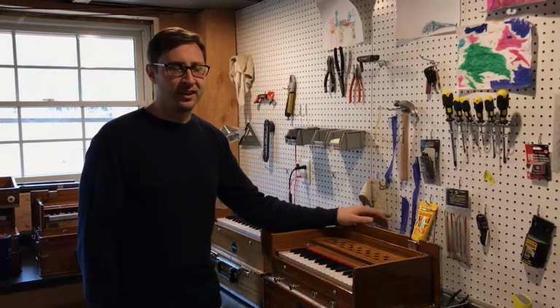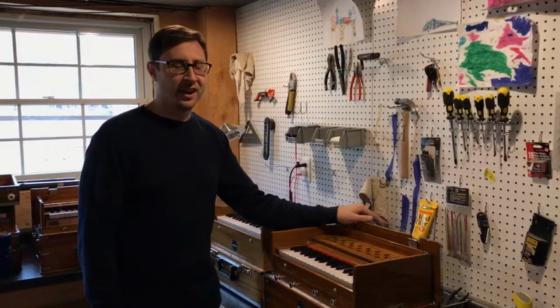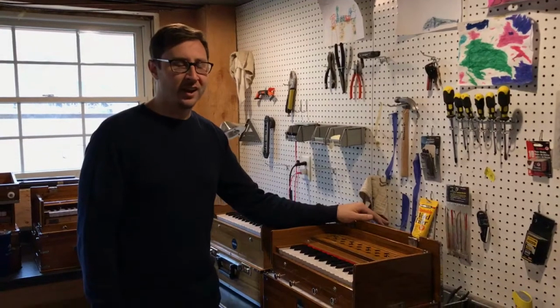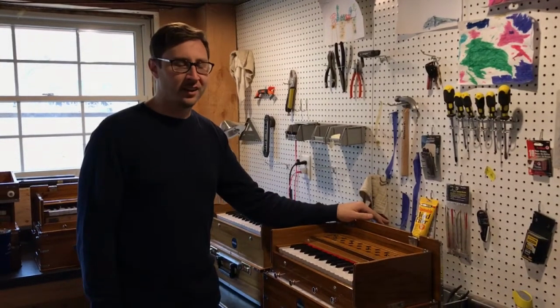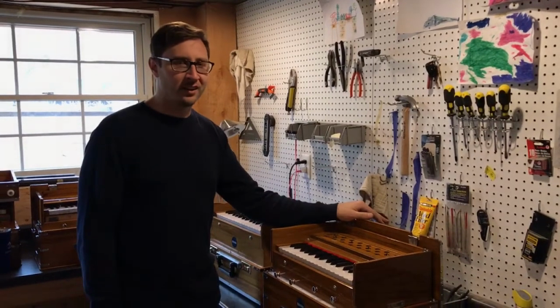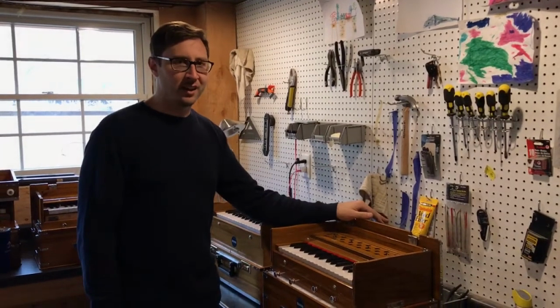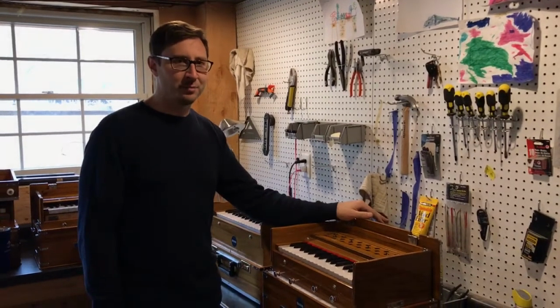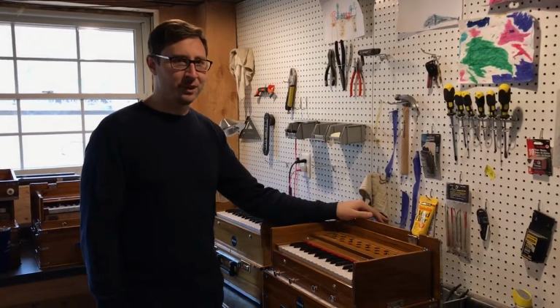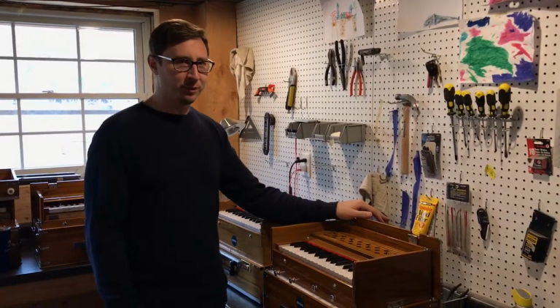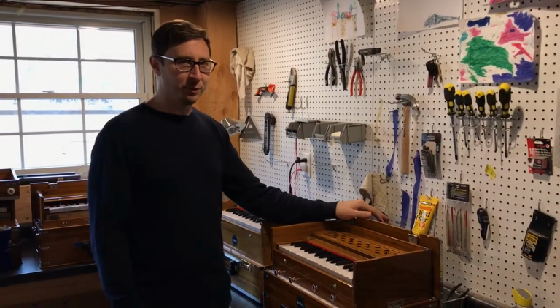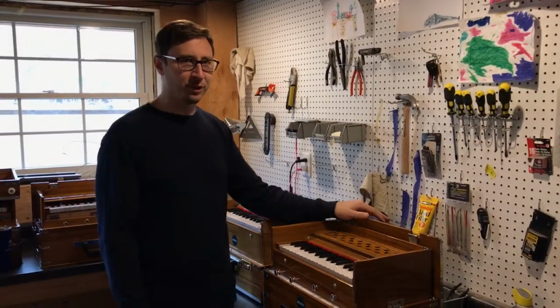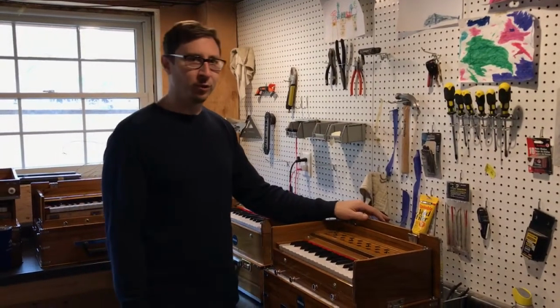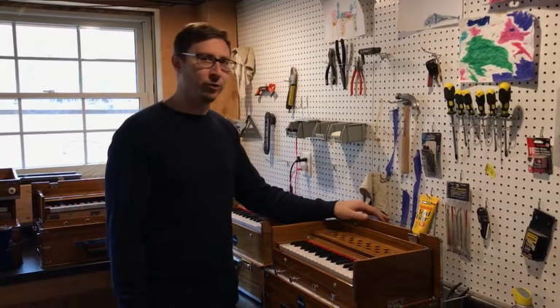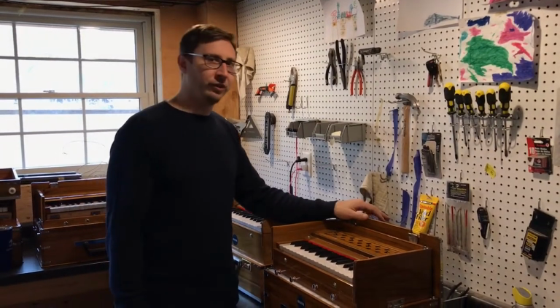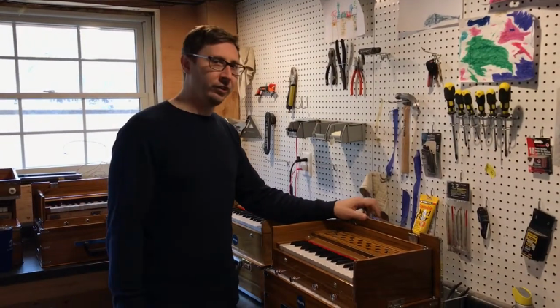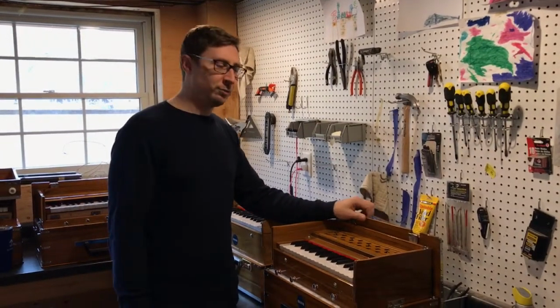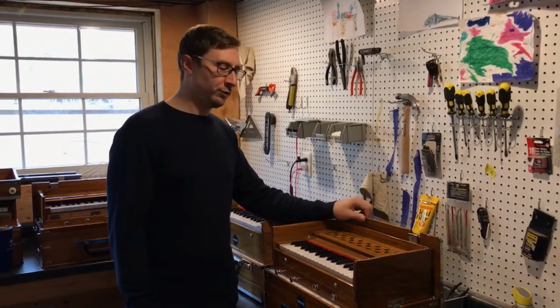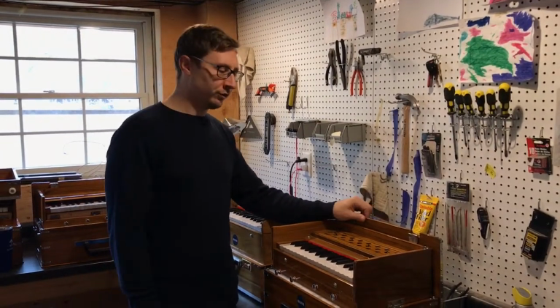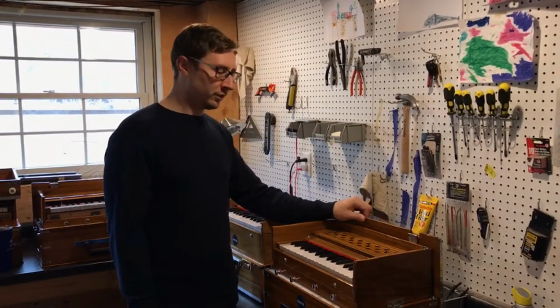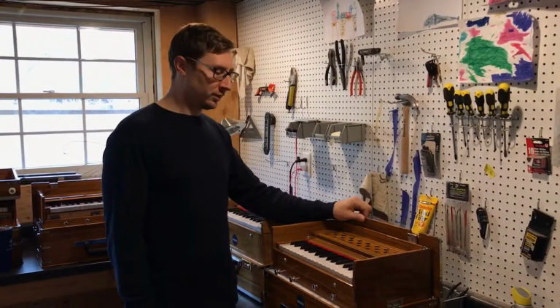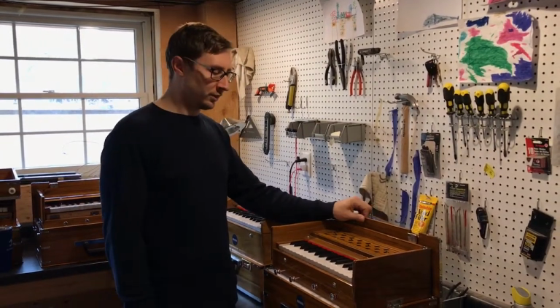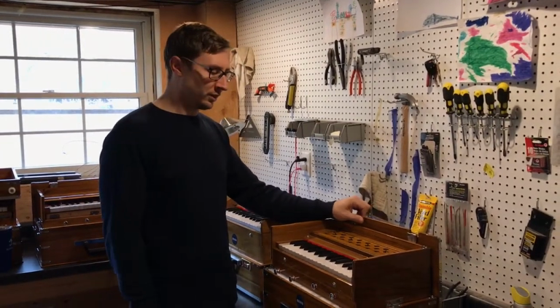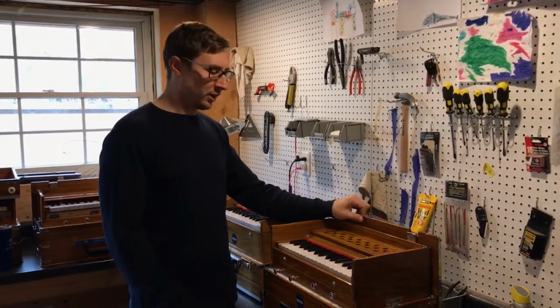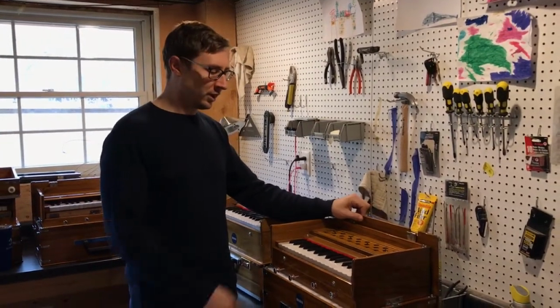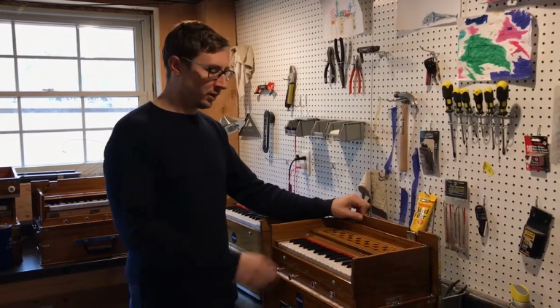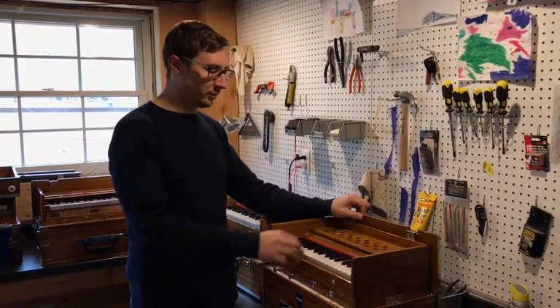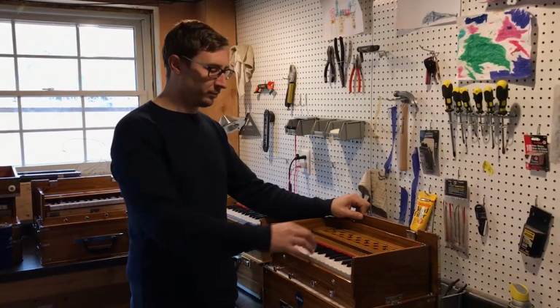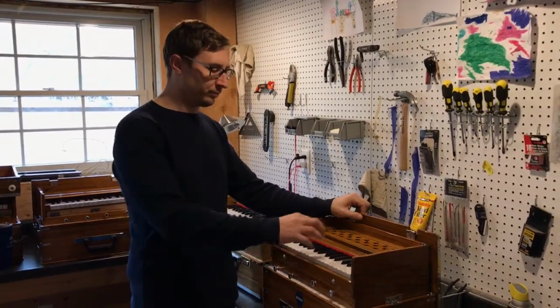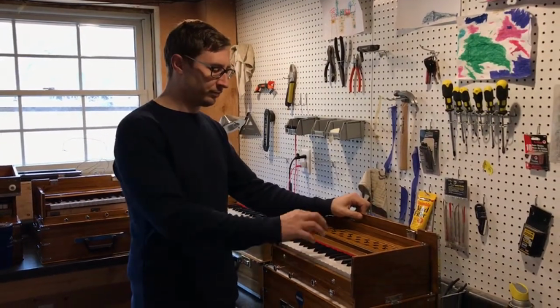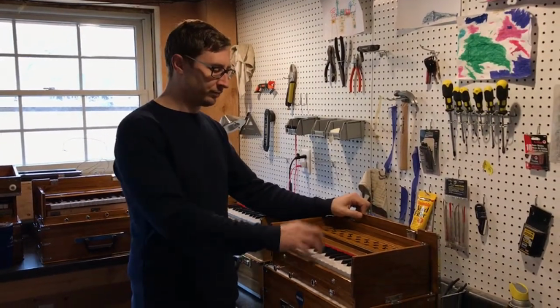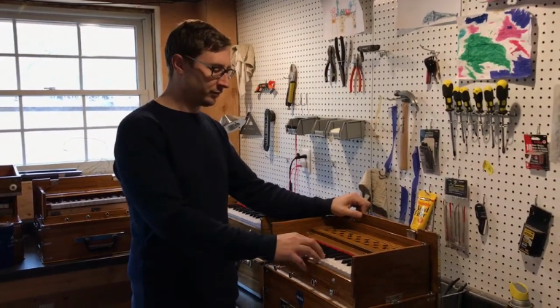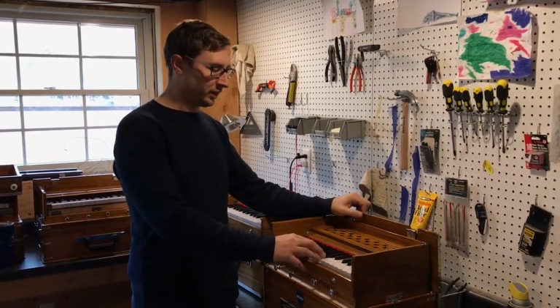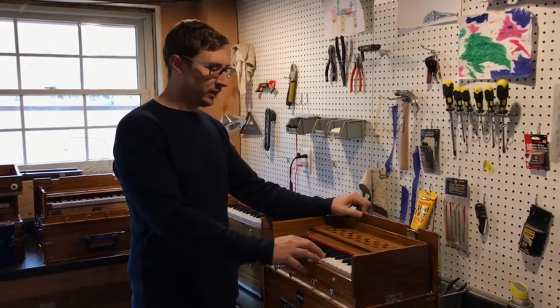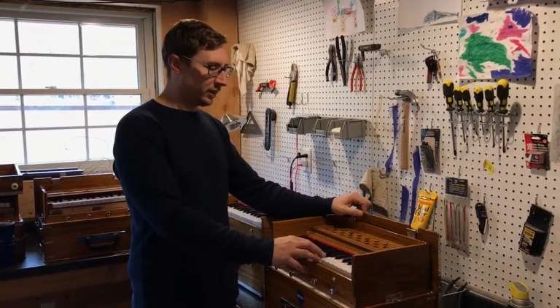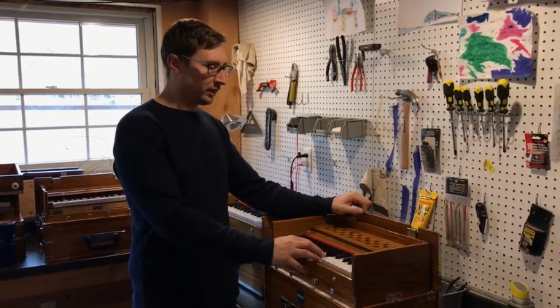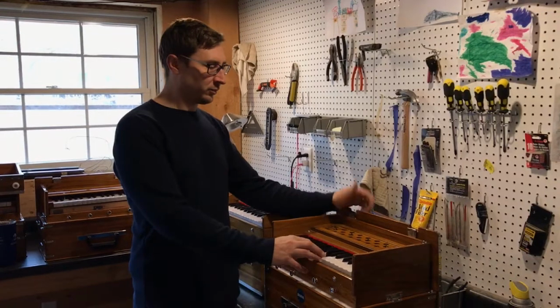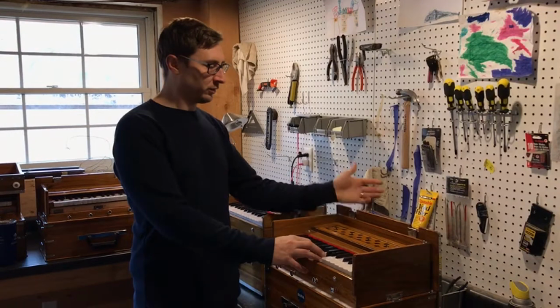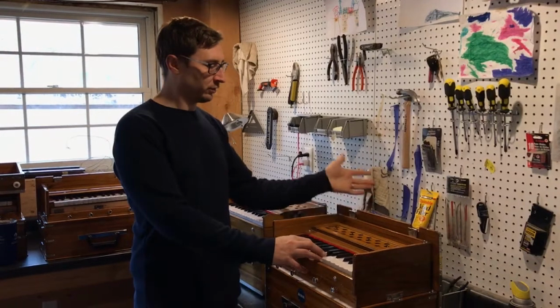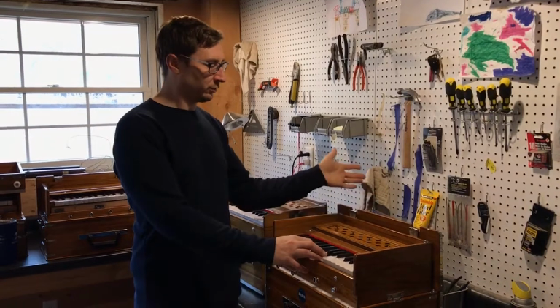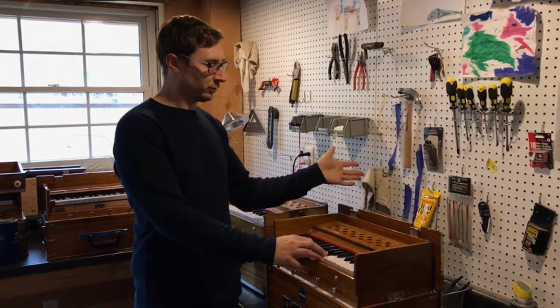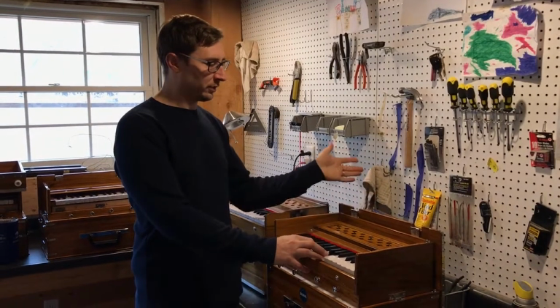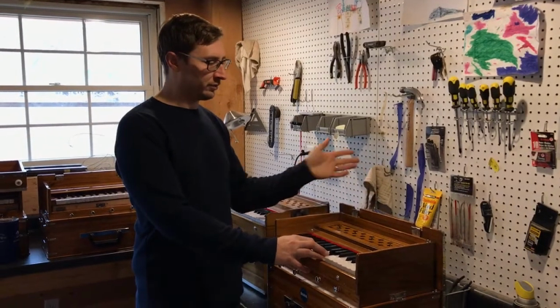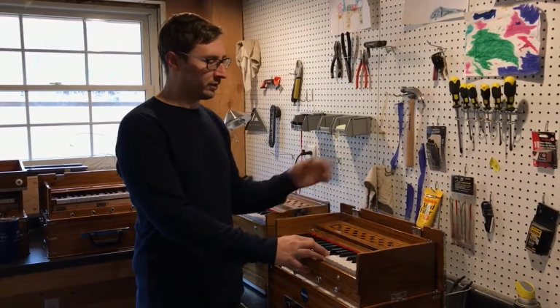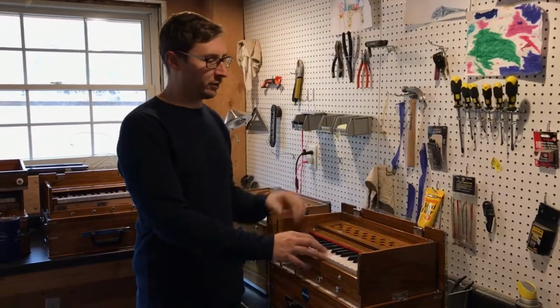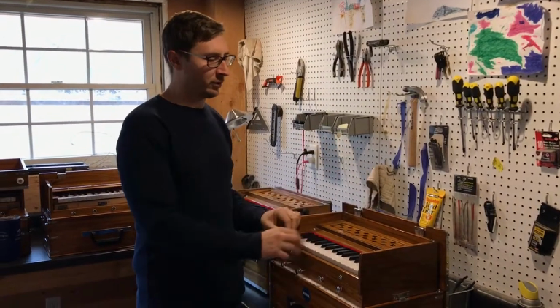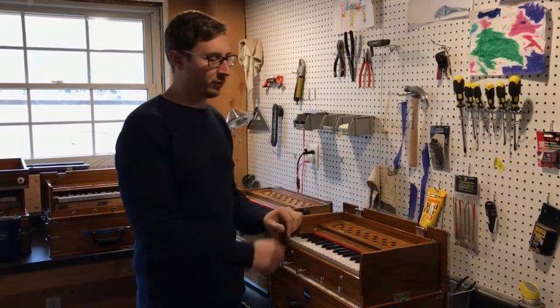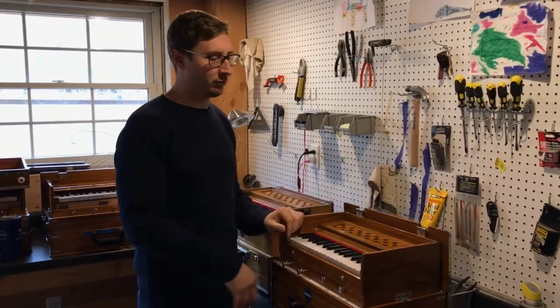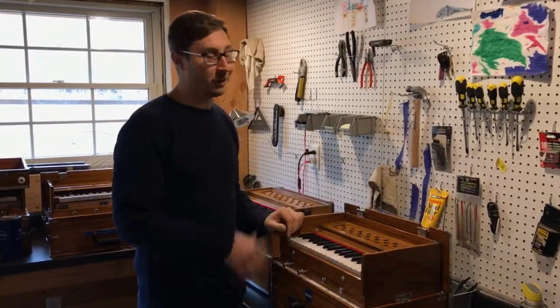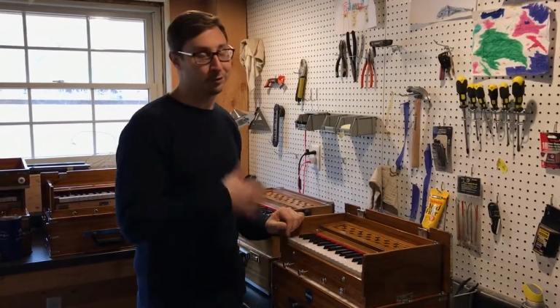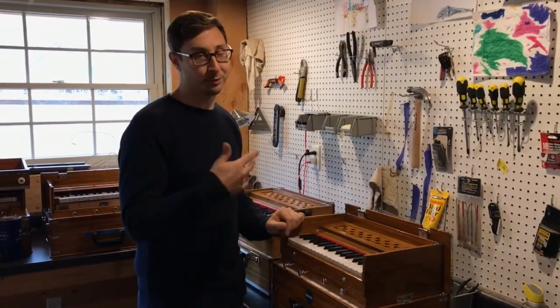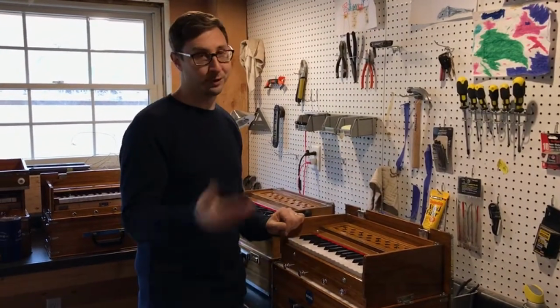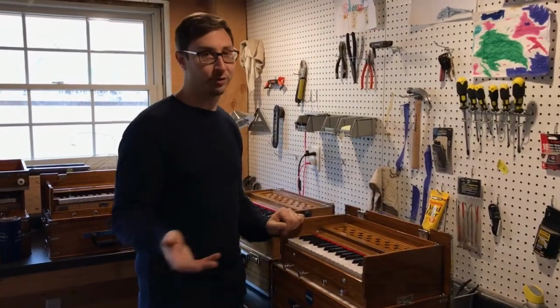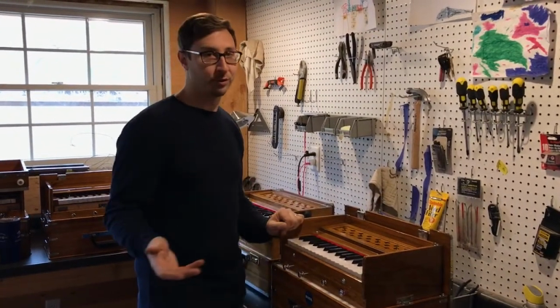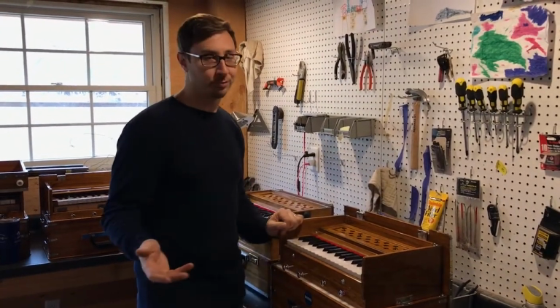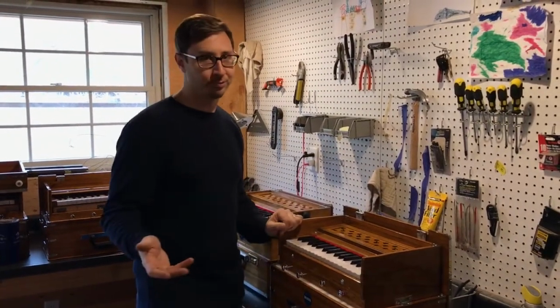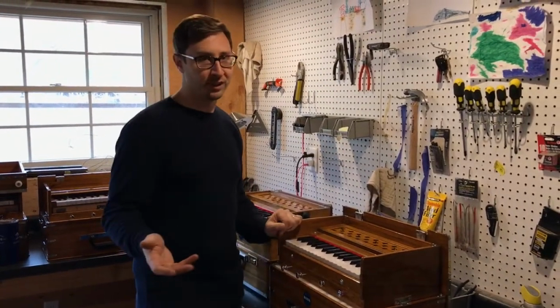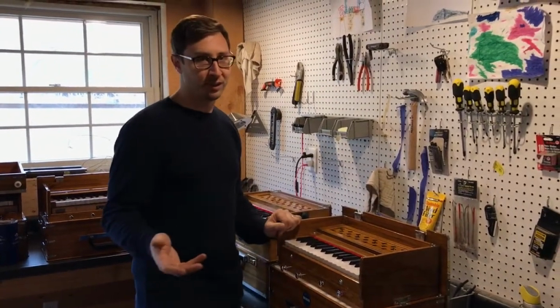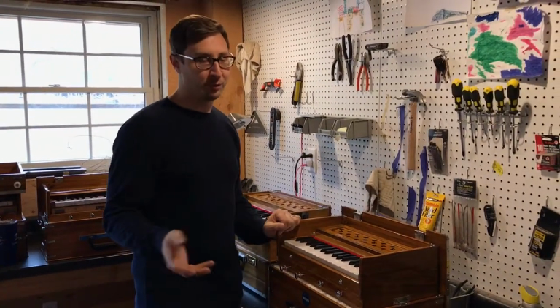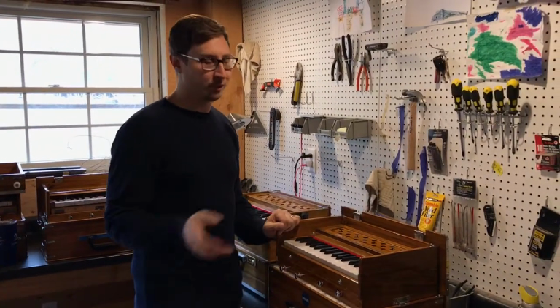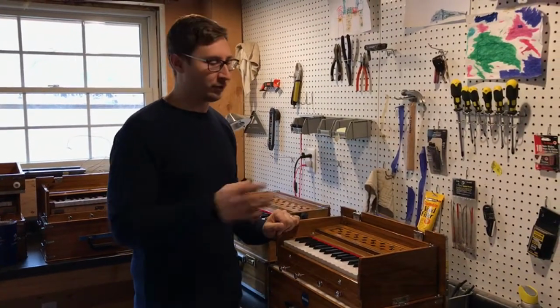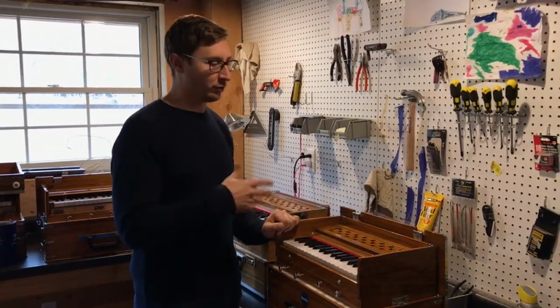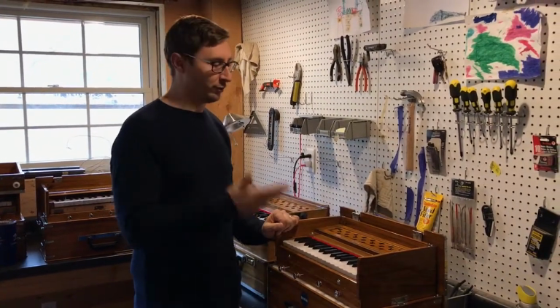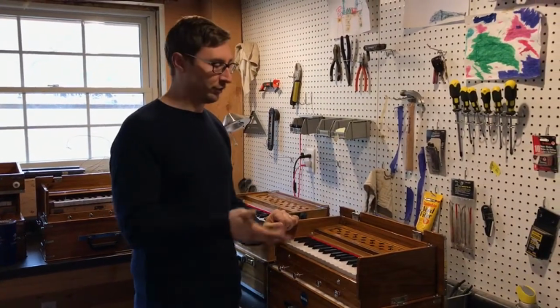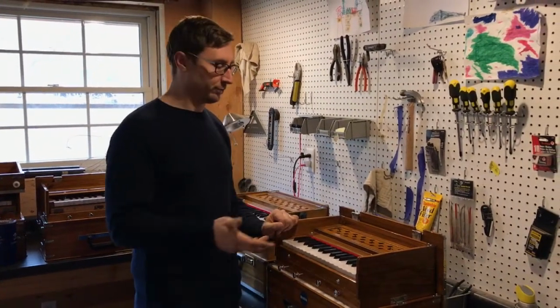Hi, I'm Nick with Old Deli Music and I wanted to do a quick video on volume control with your harmonium.